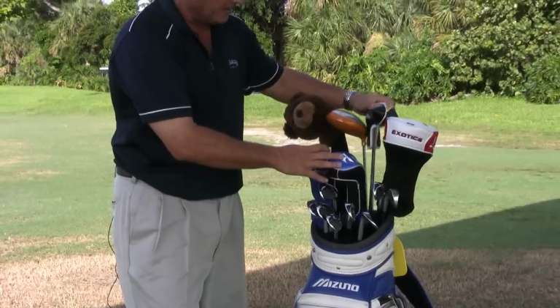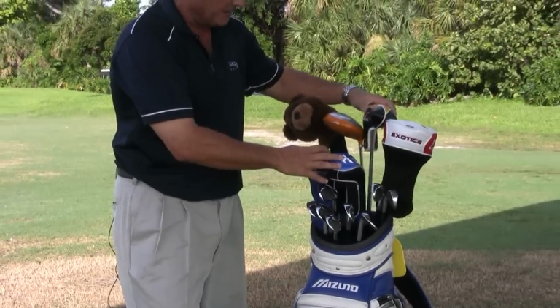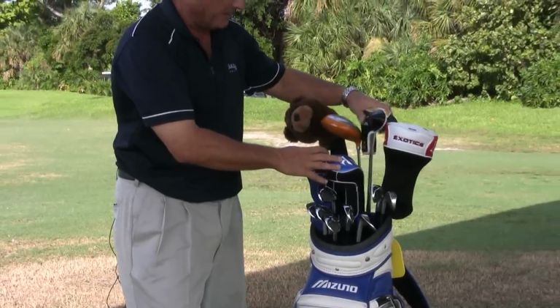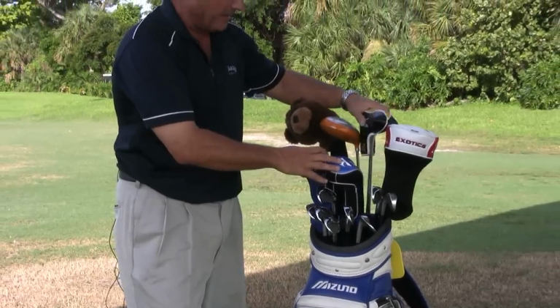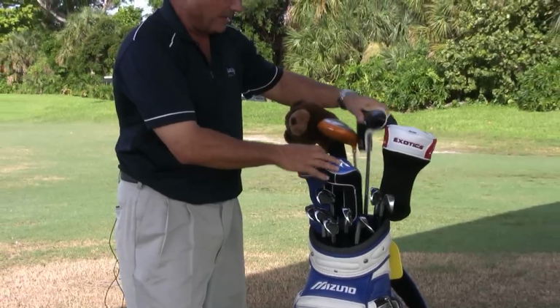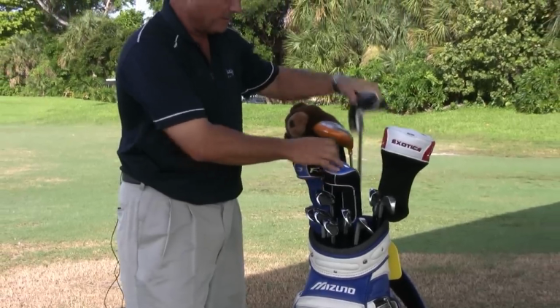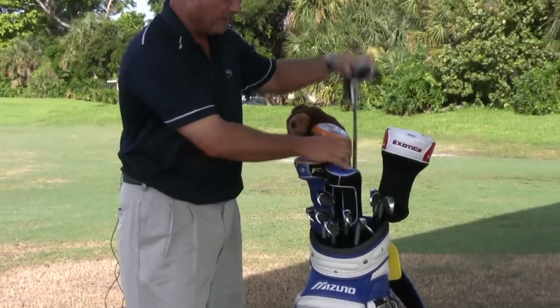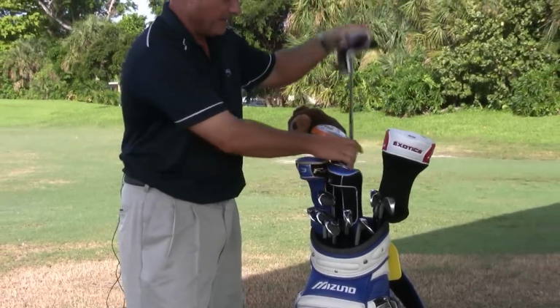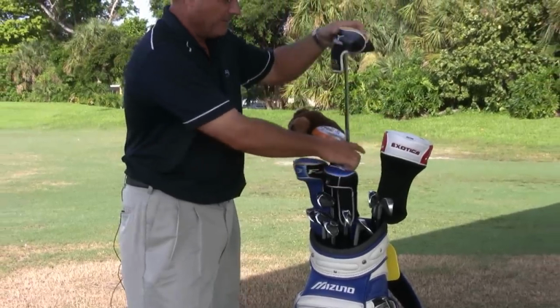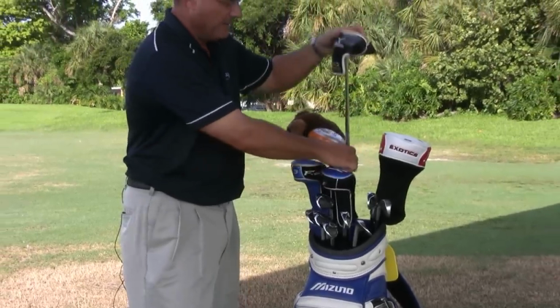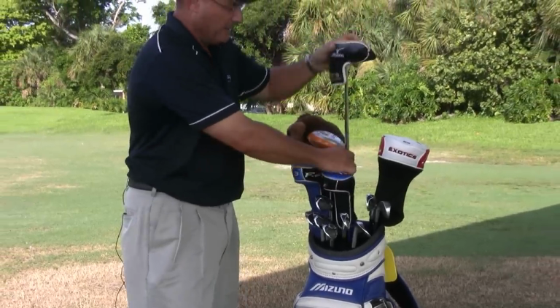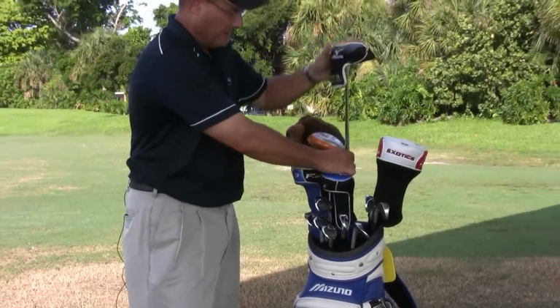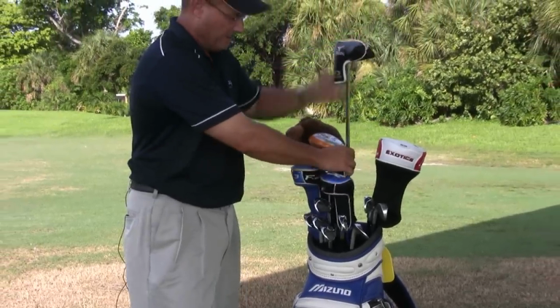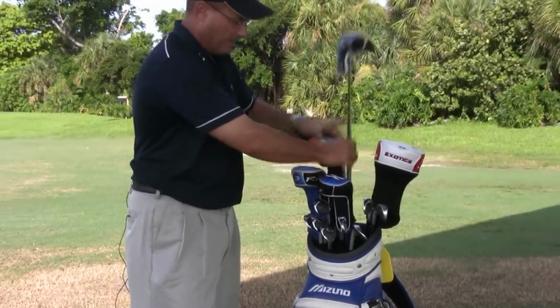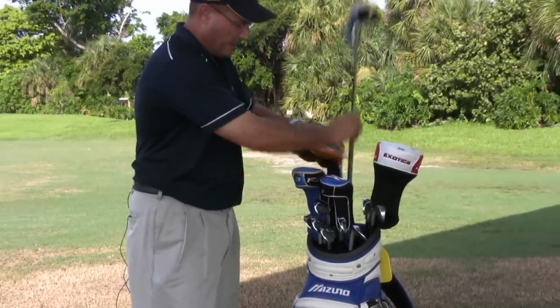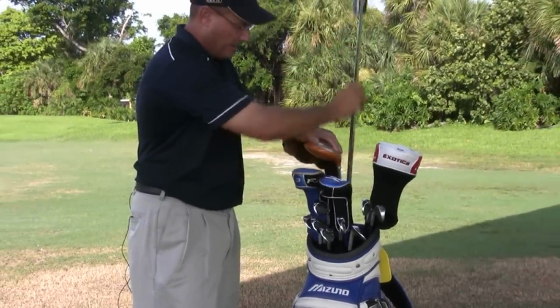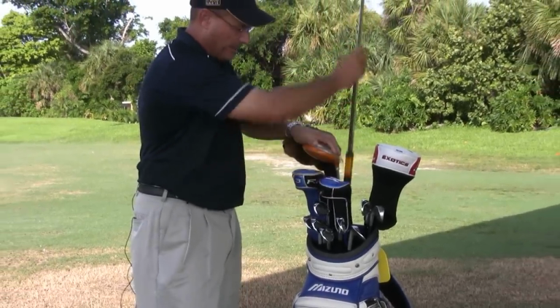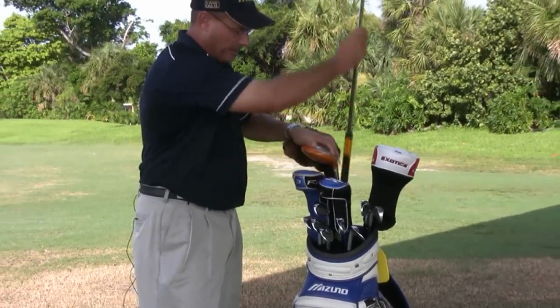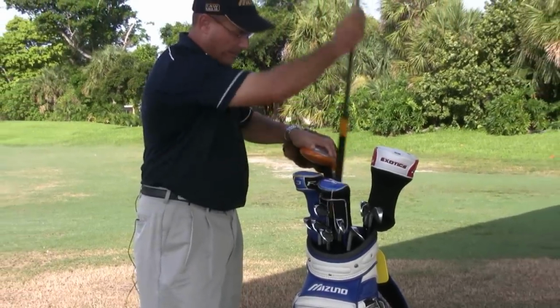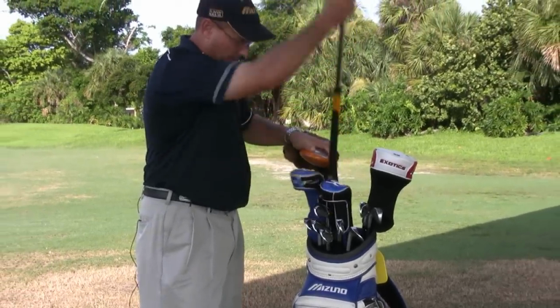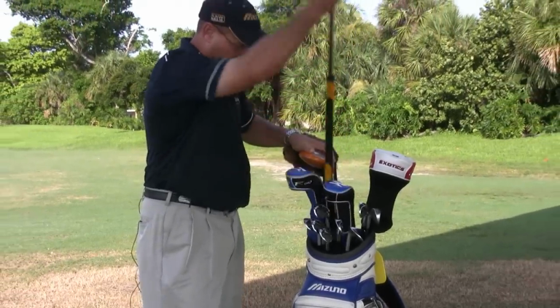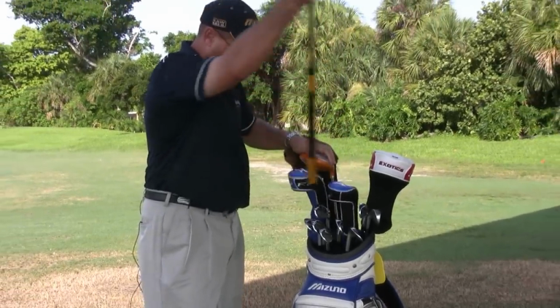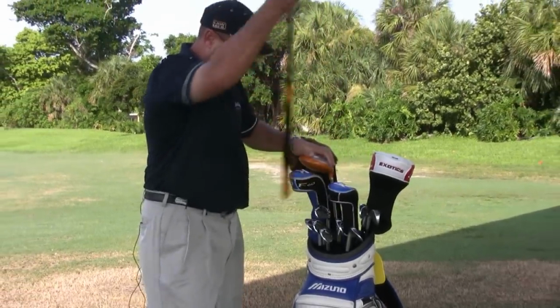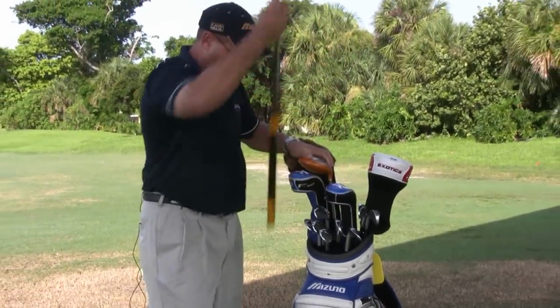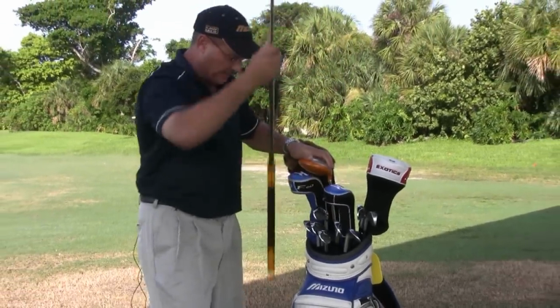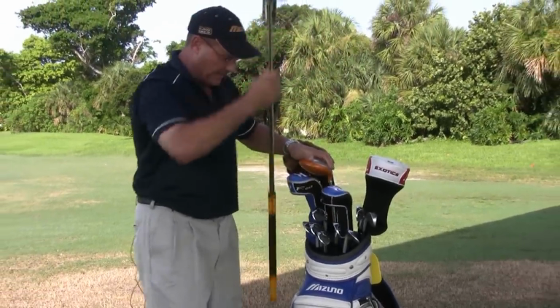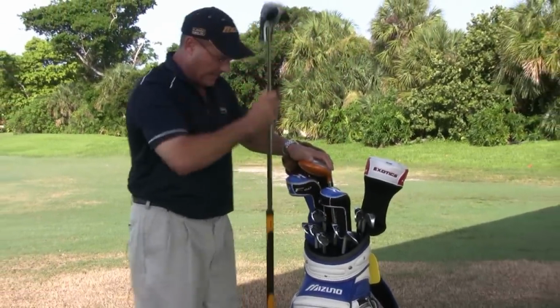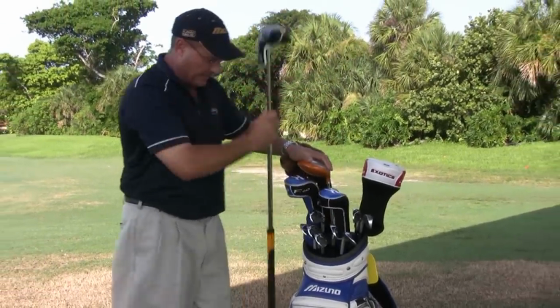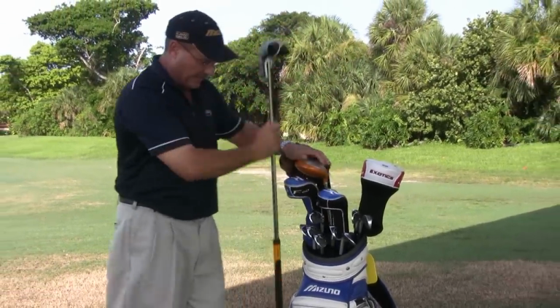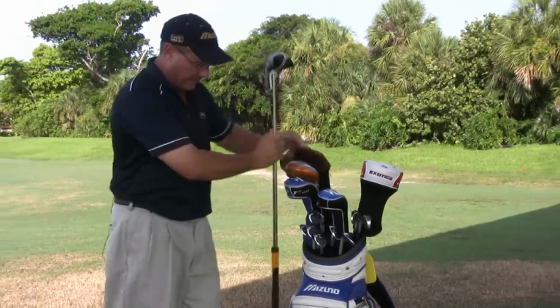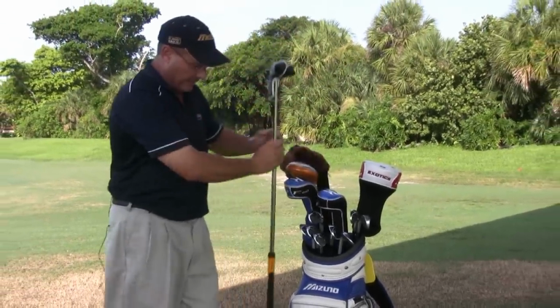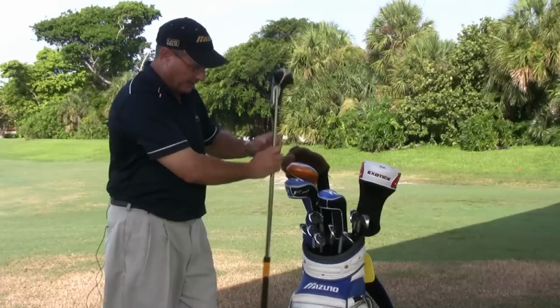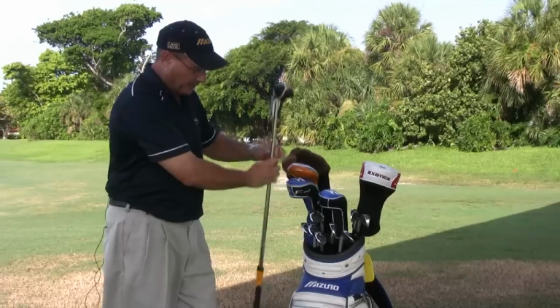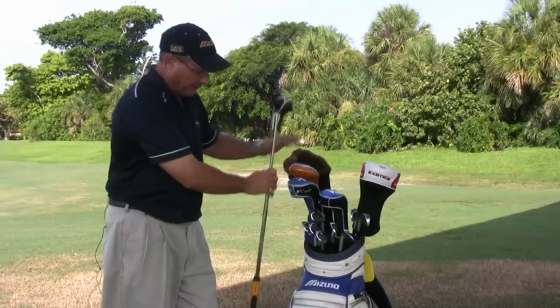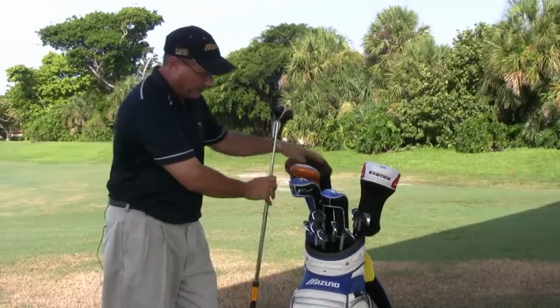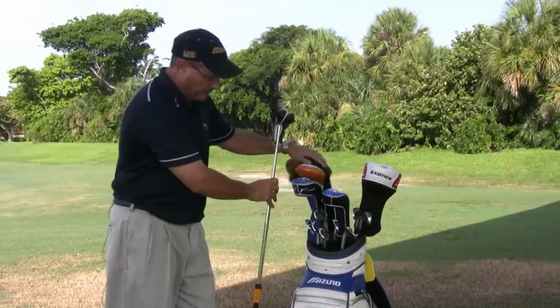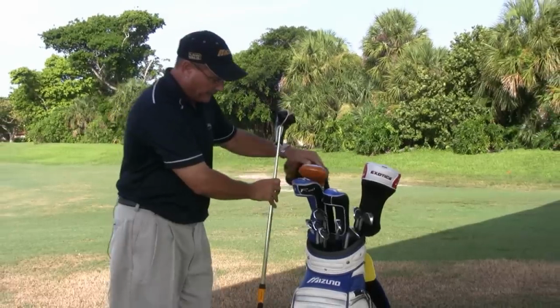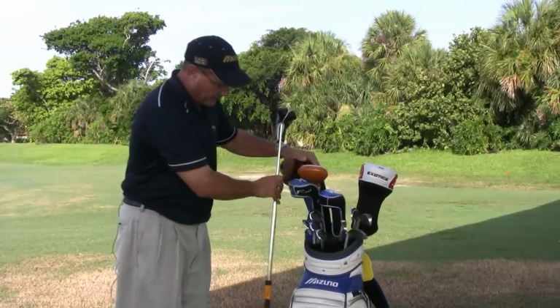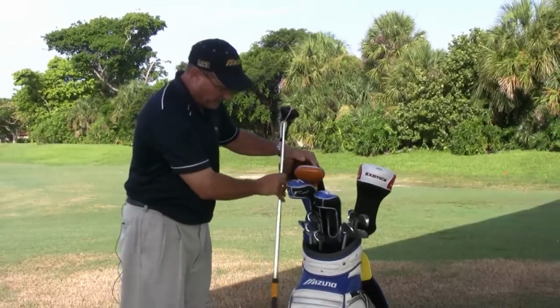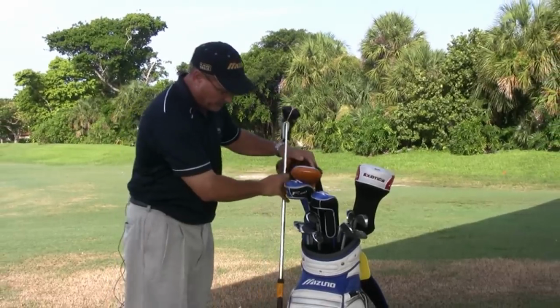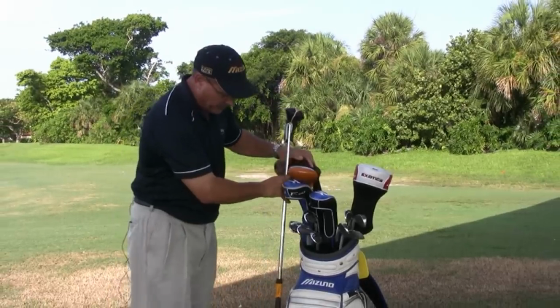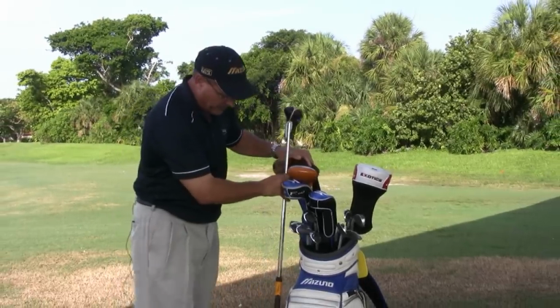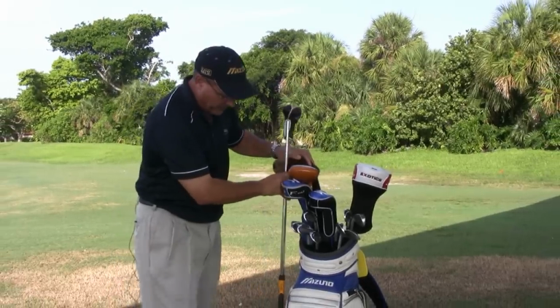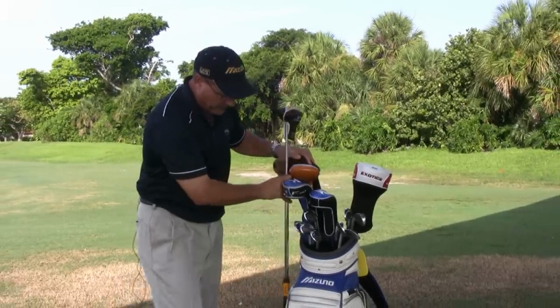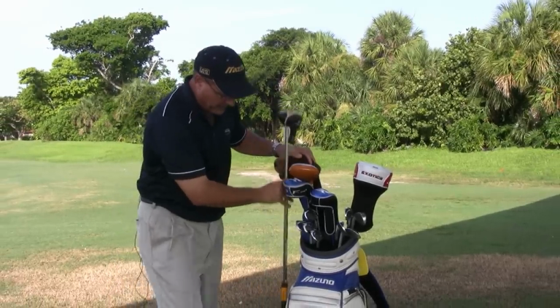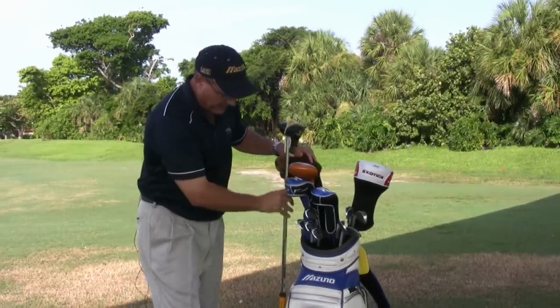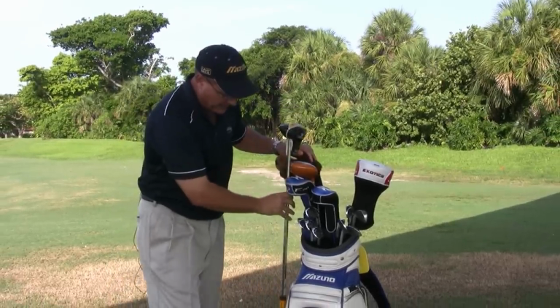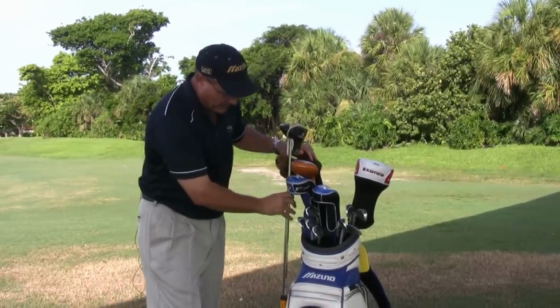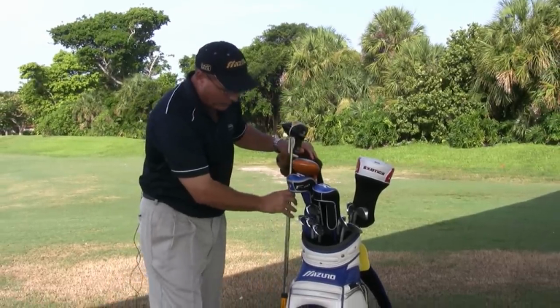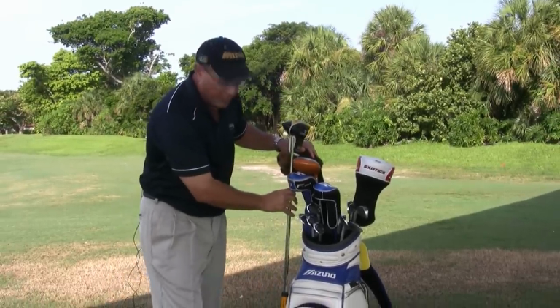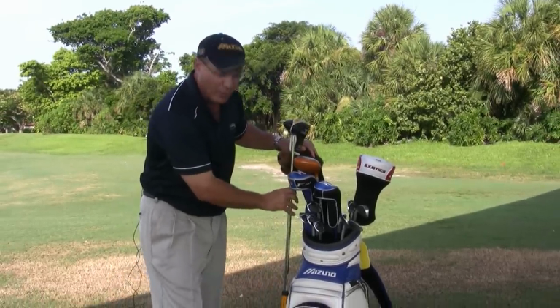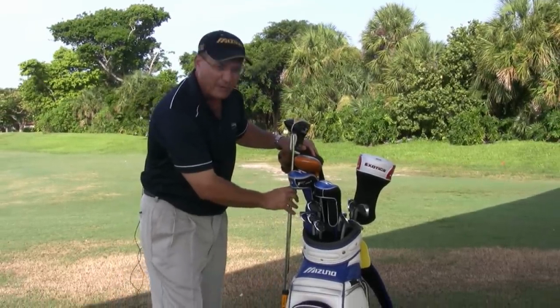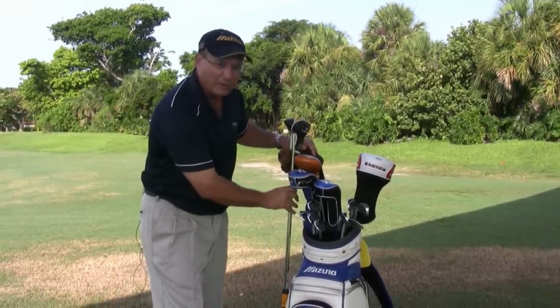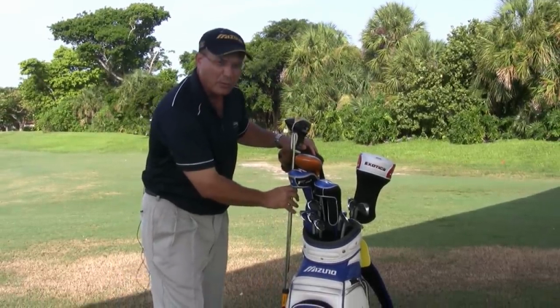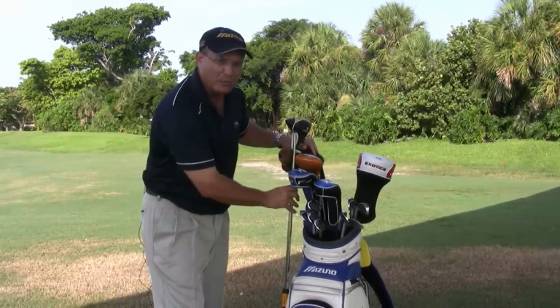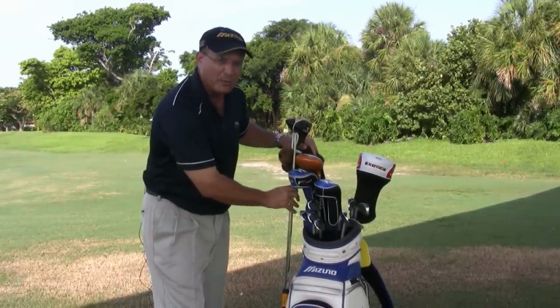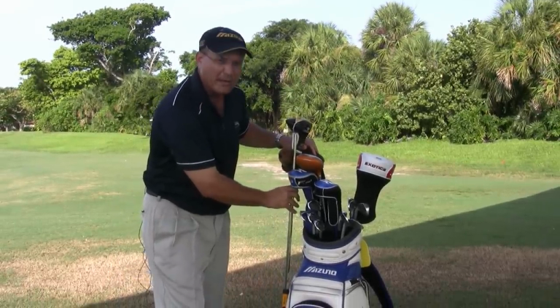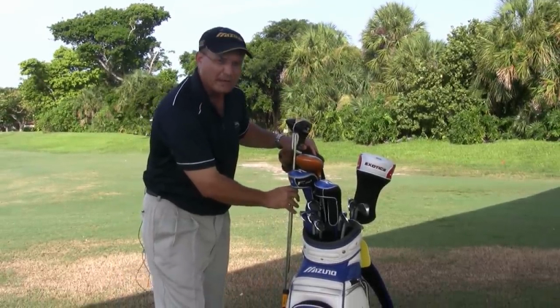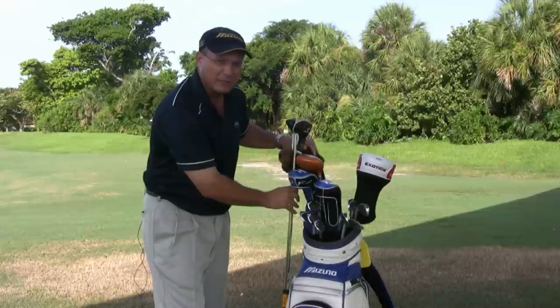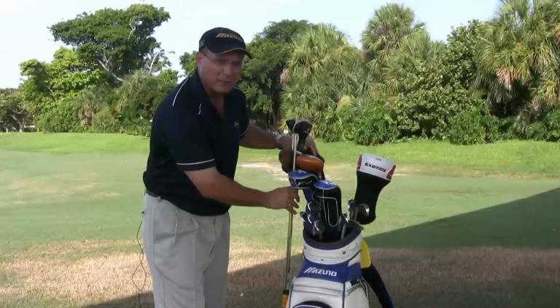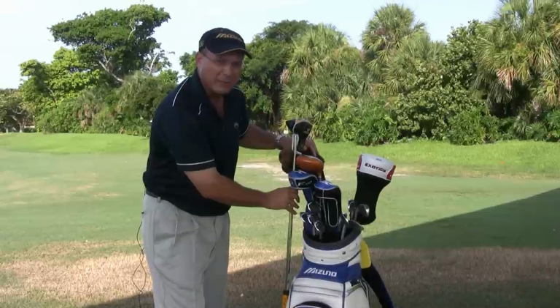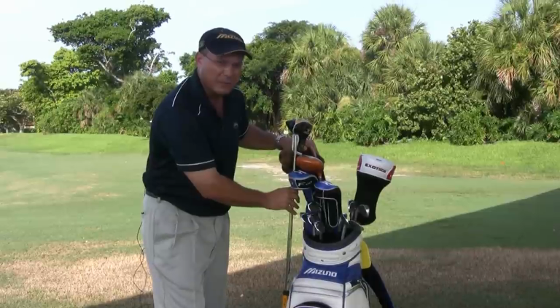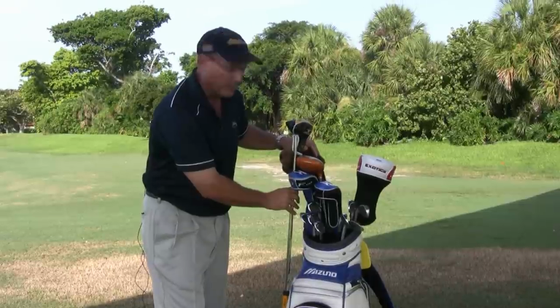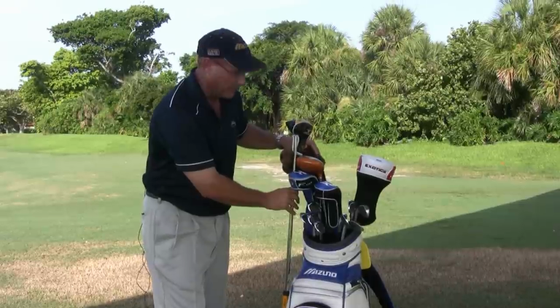Some bags will have the belly putter to the side — they have a nice little fixture here to the side where you don't even have to go in your bag to get your belly putter.